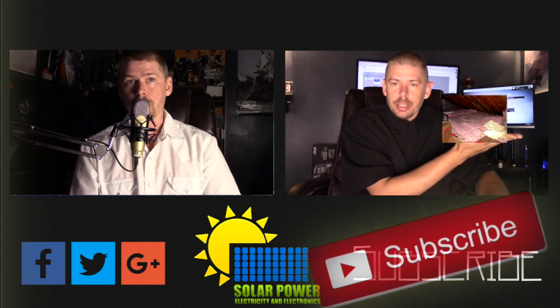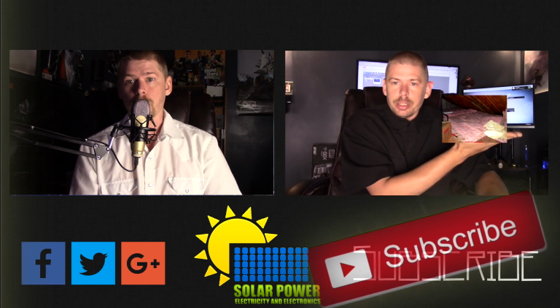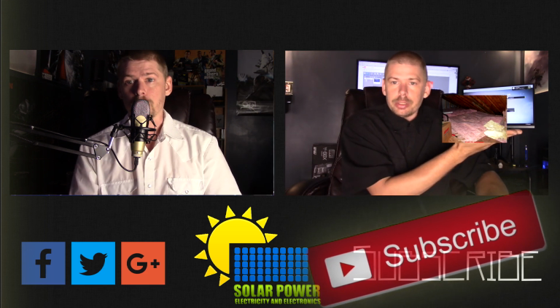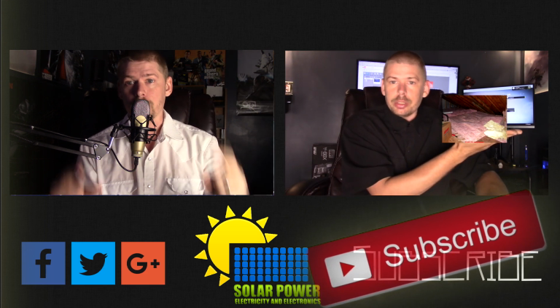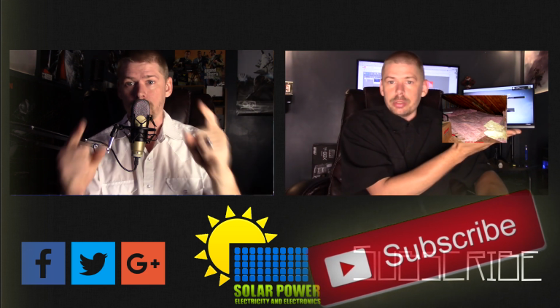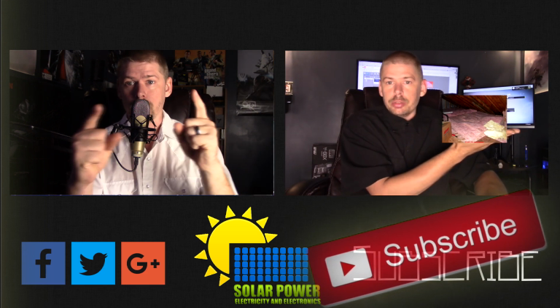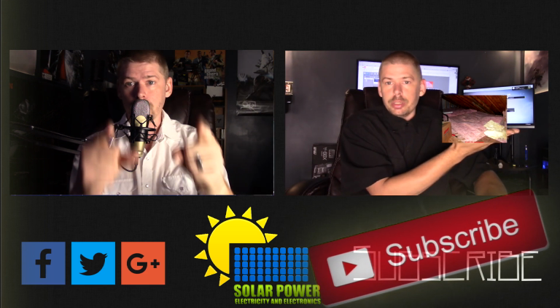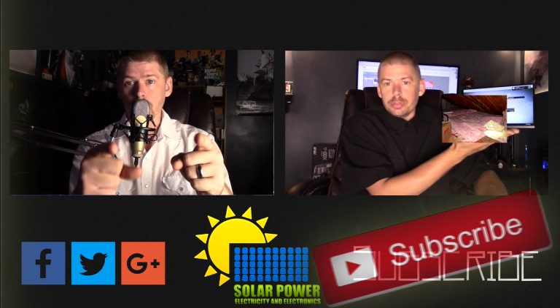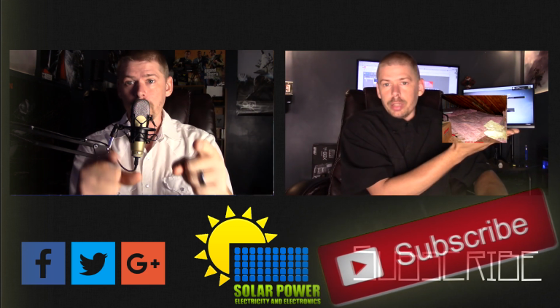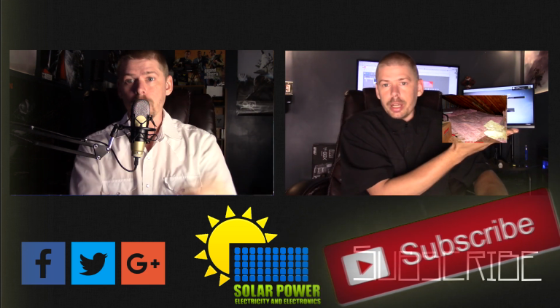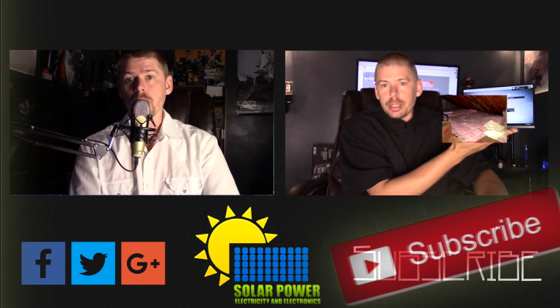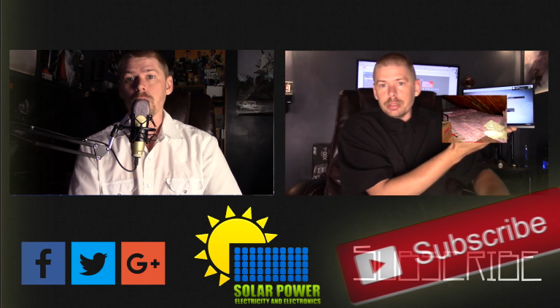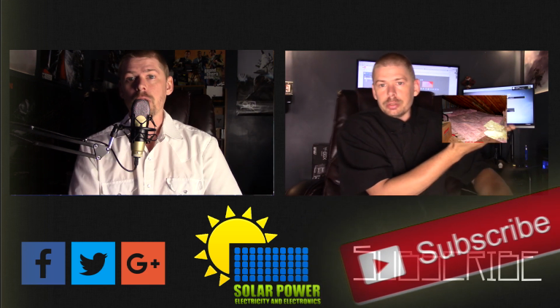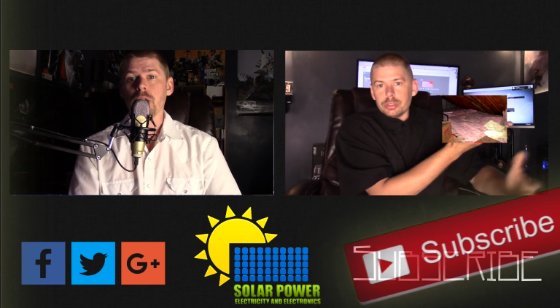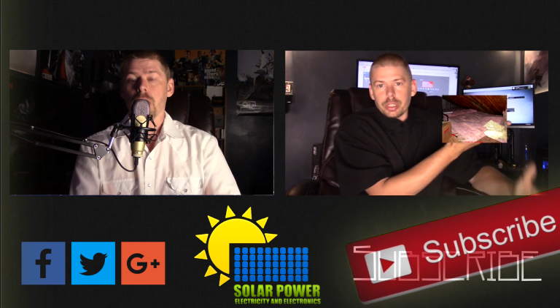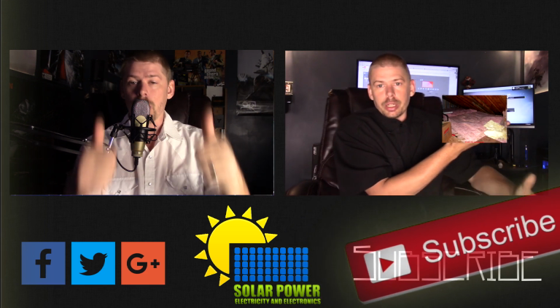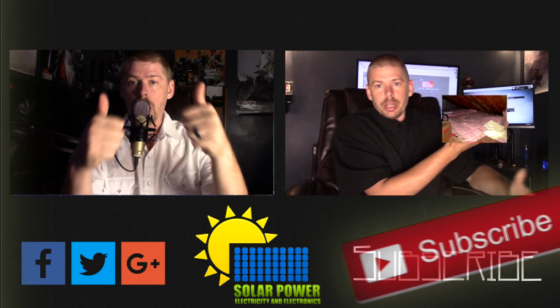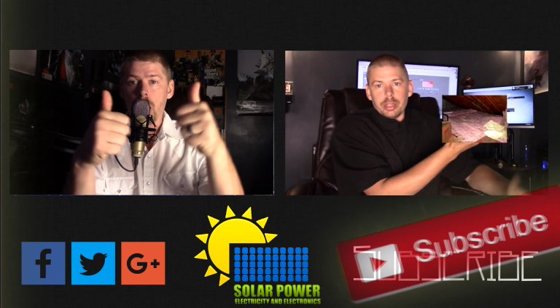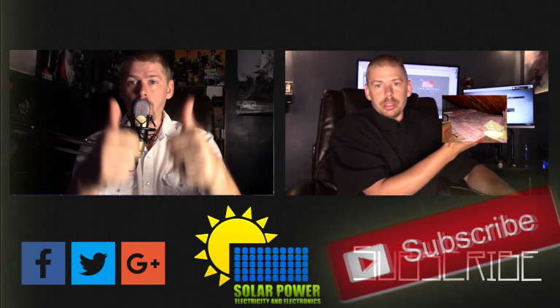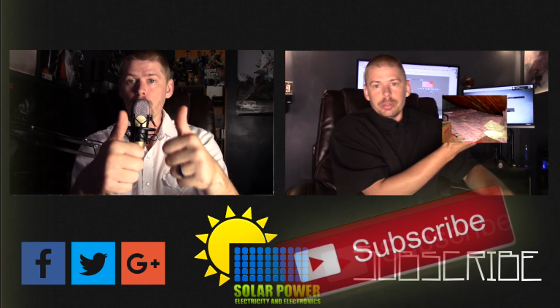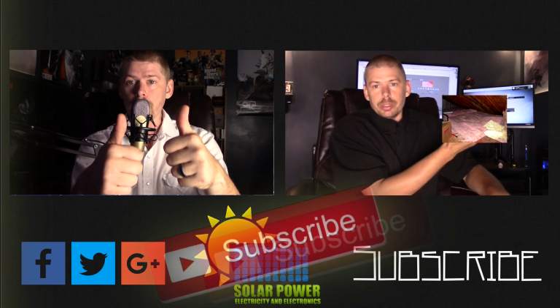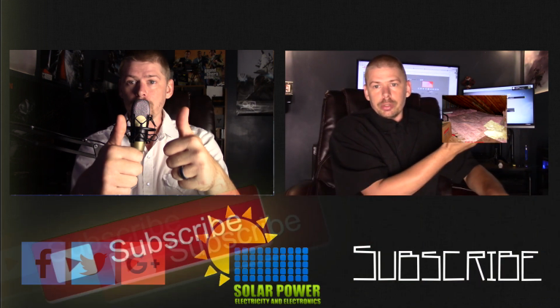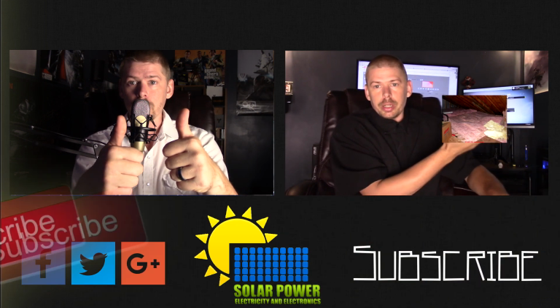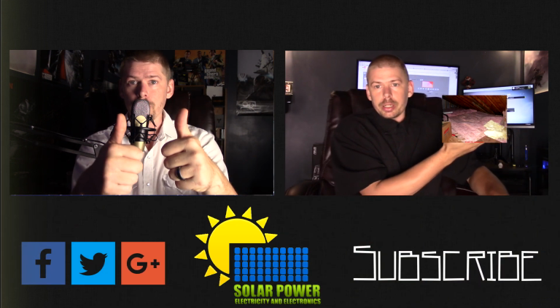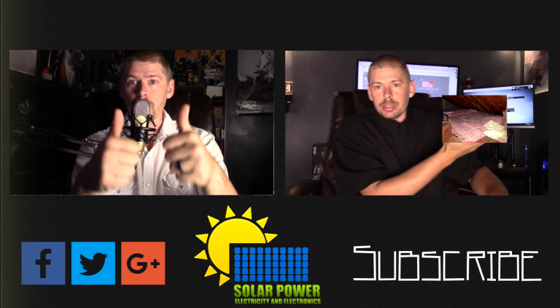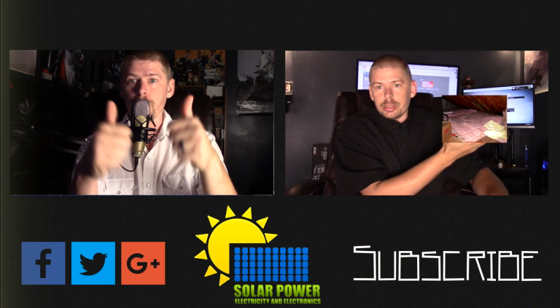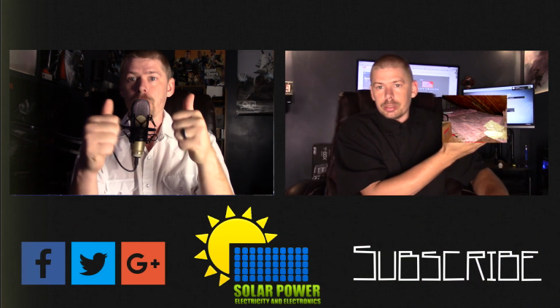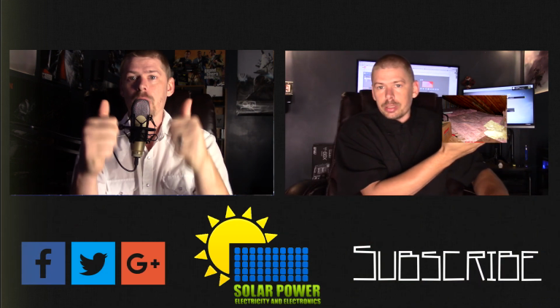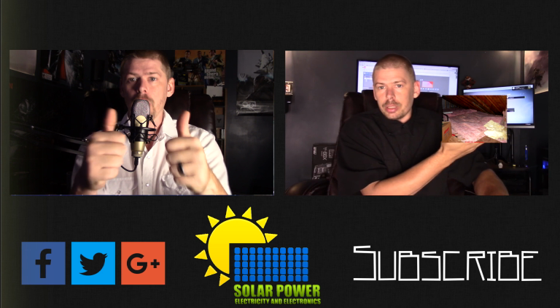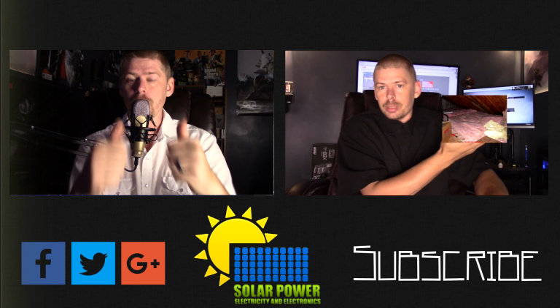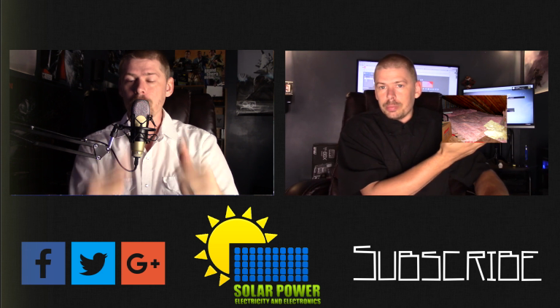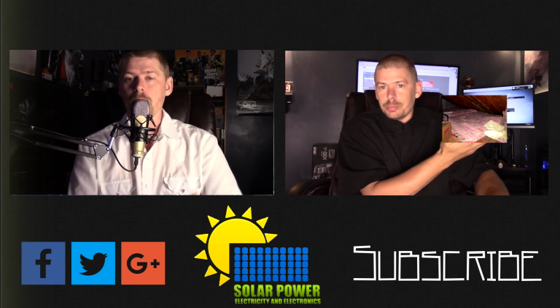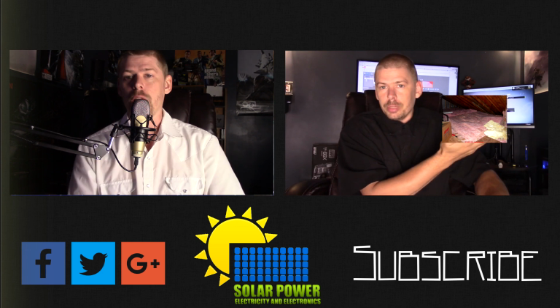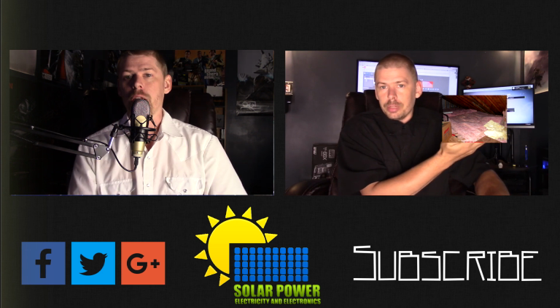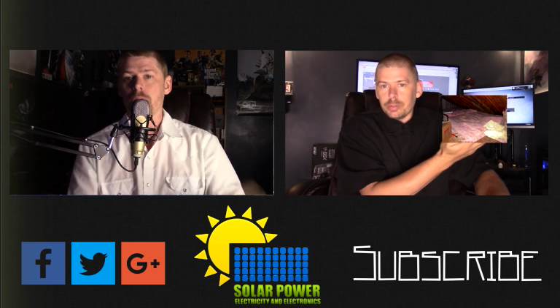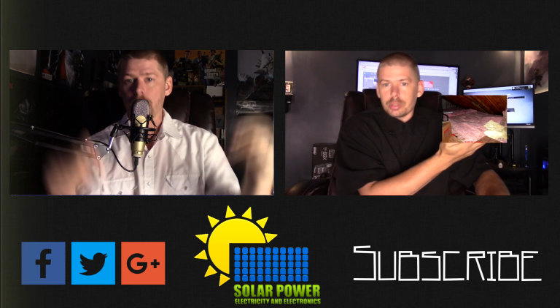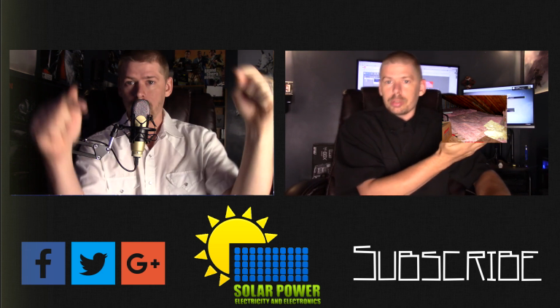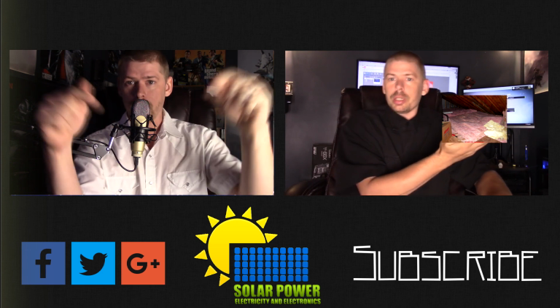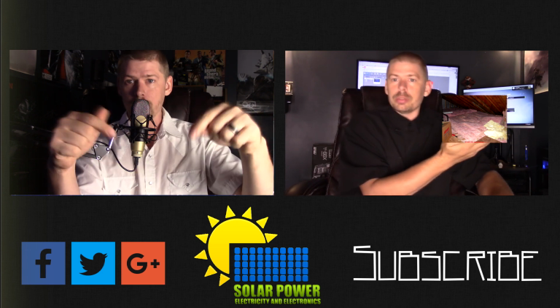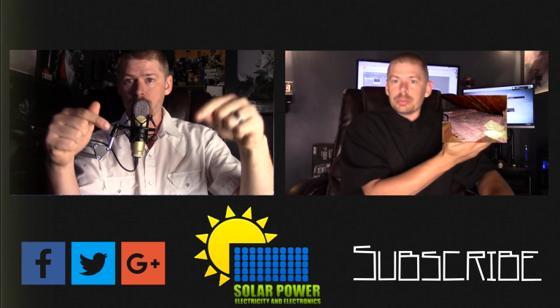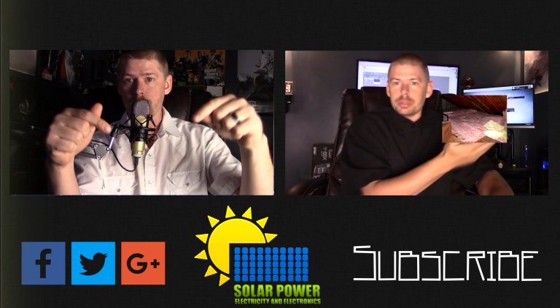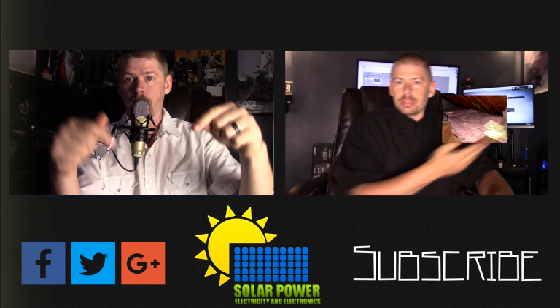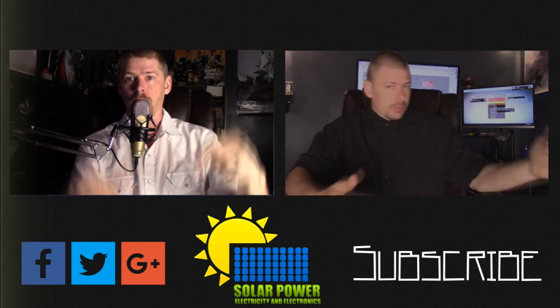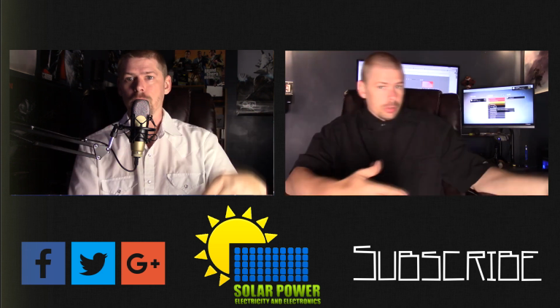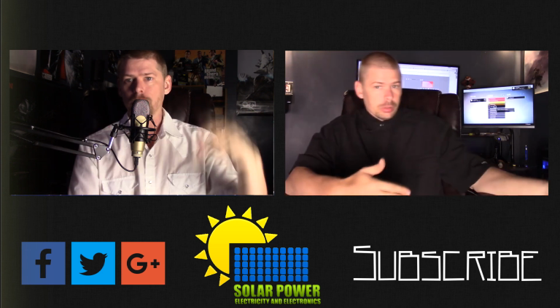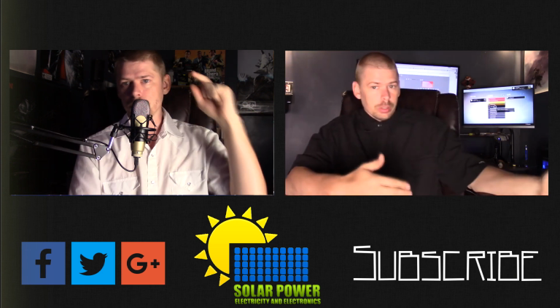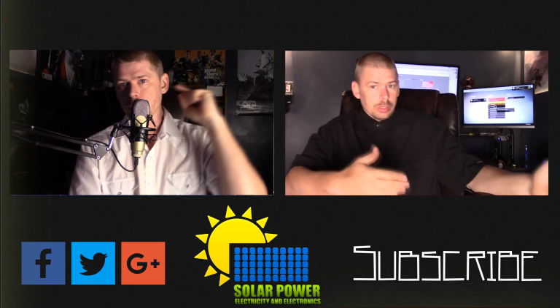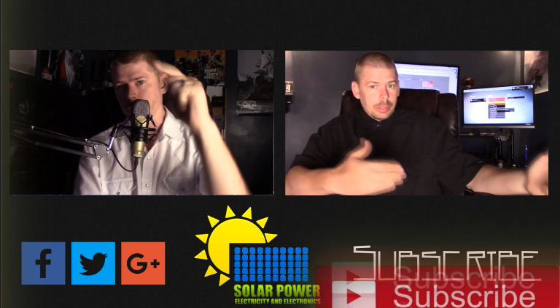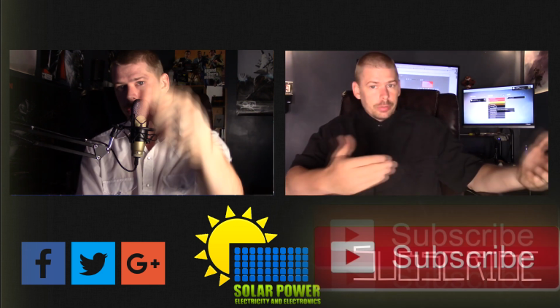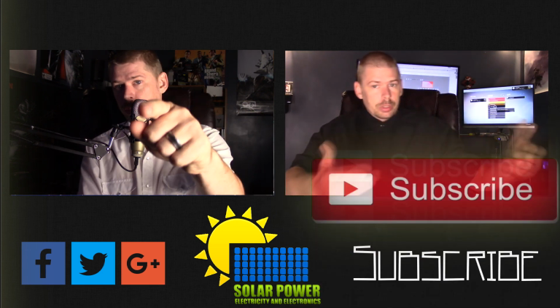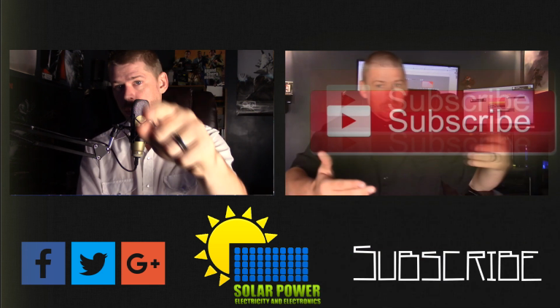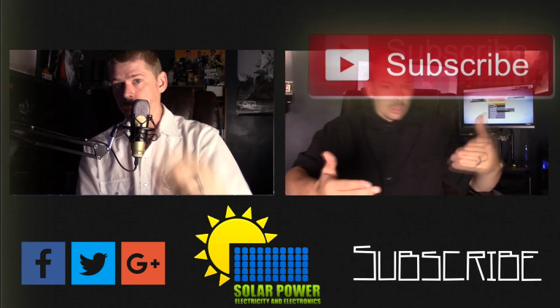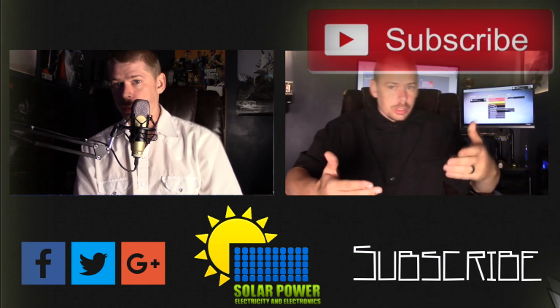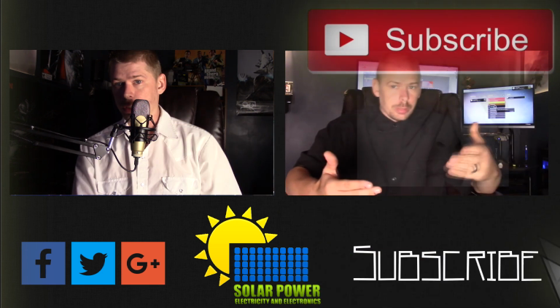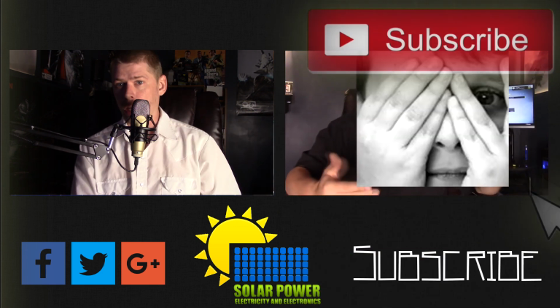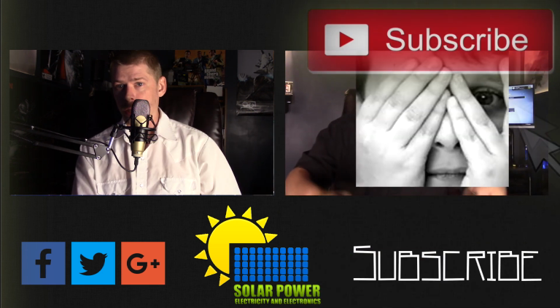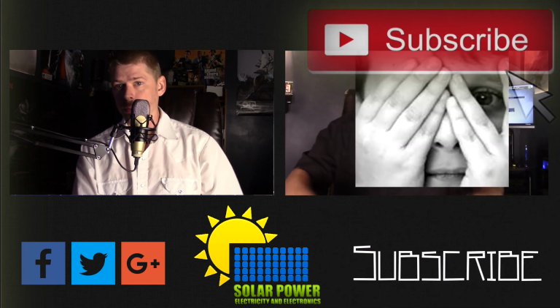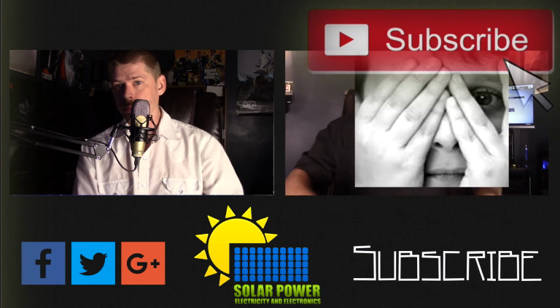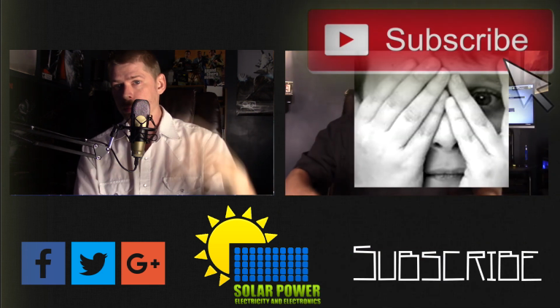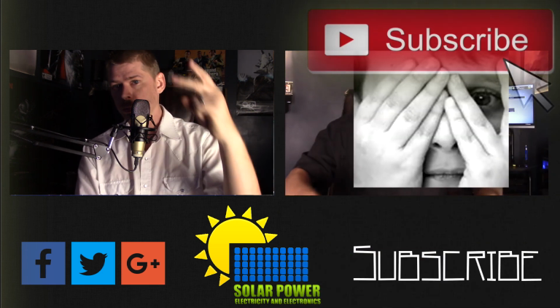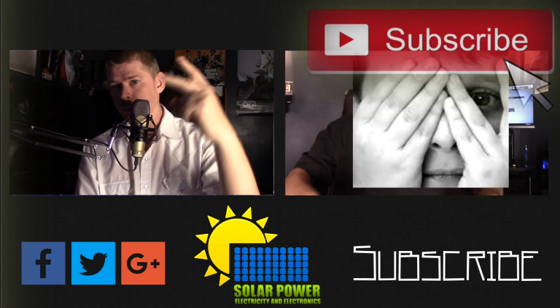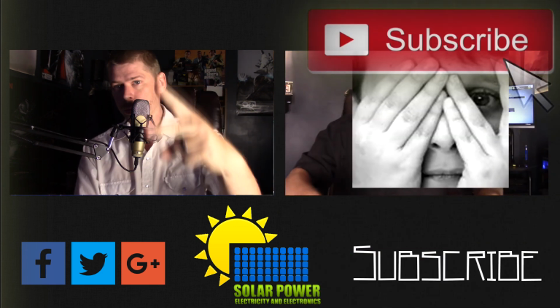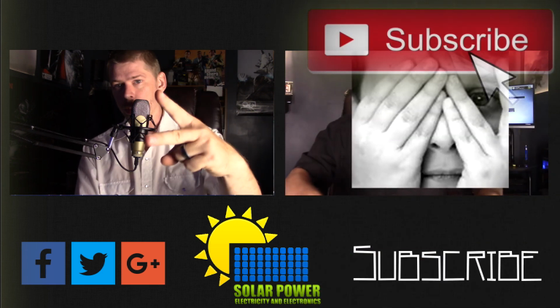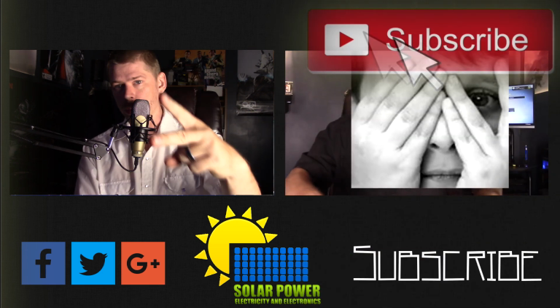Thank you for watching — there's great content always coming up every day on this channel. See you next time, peace.